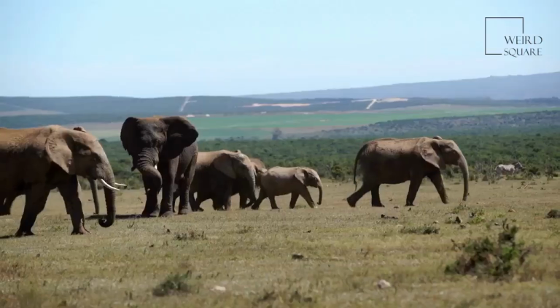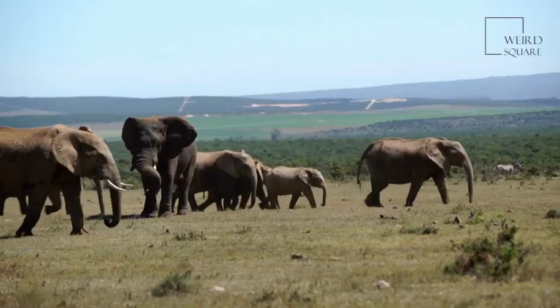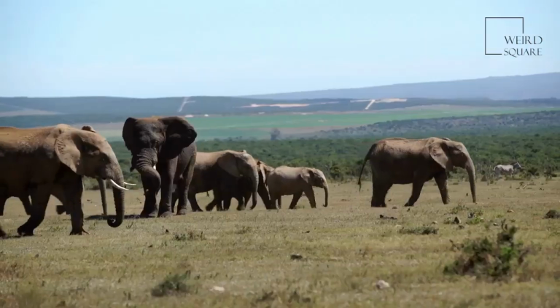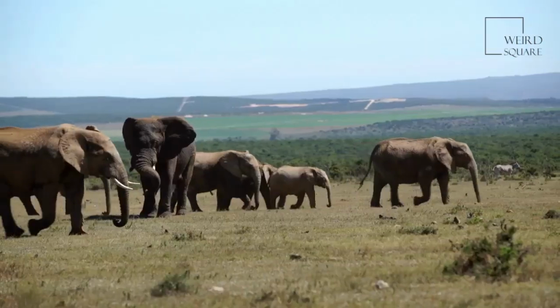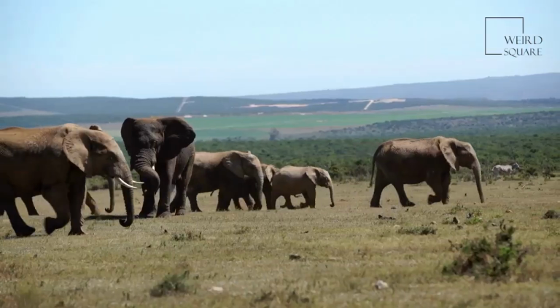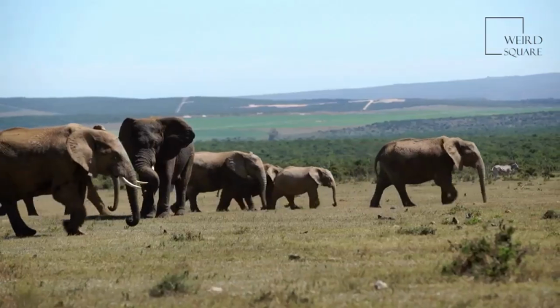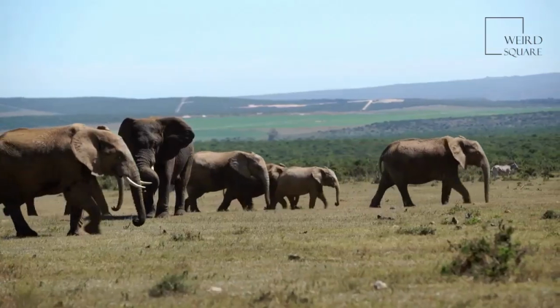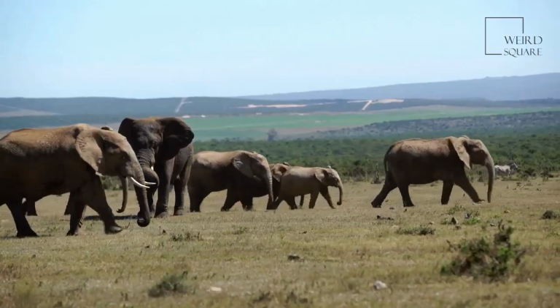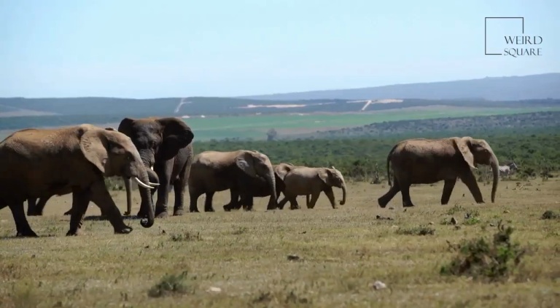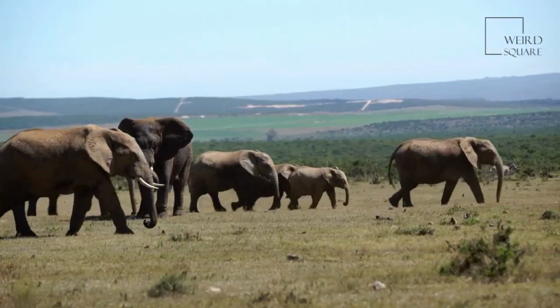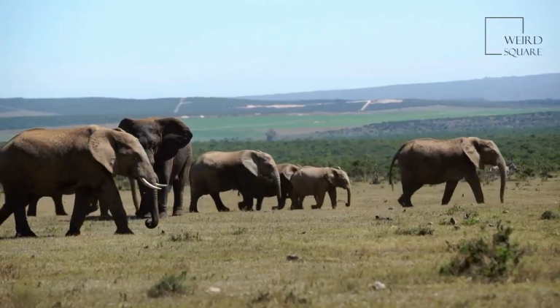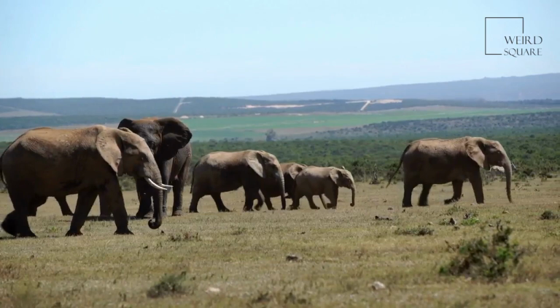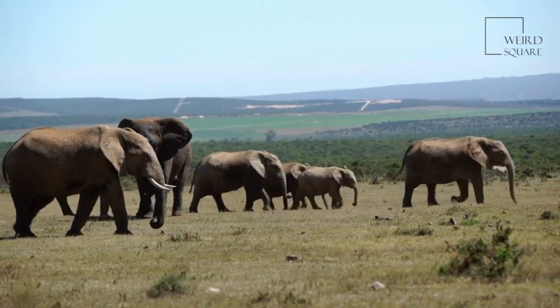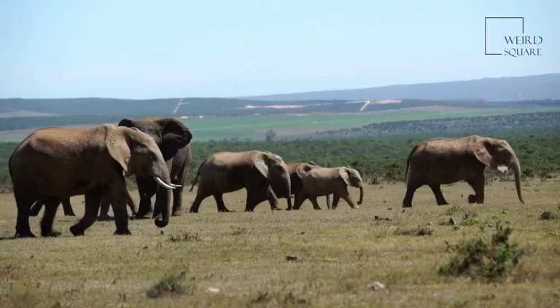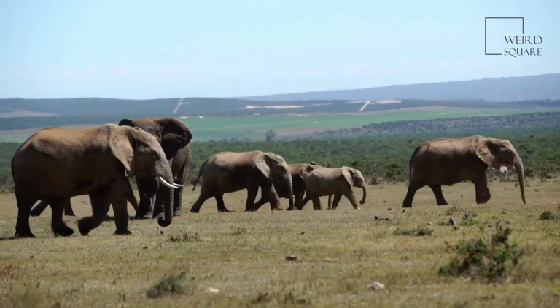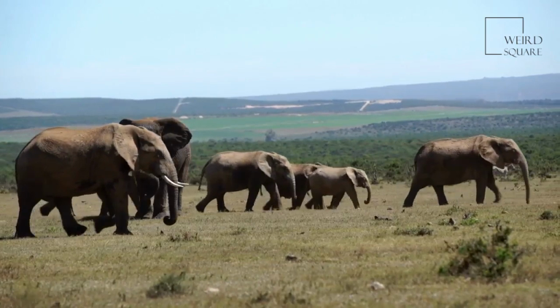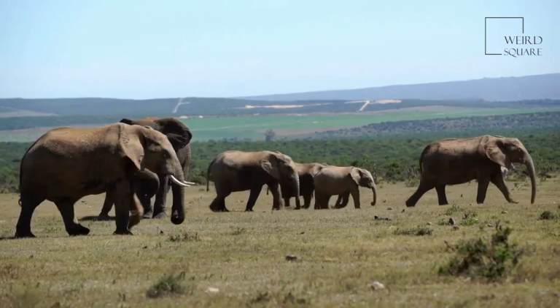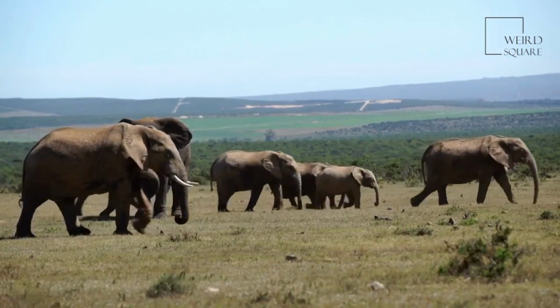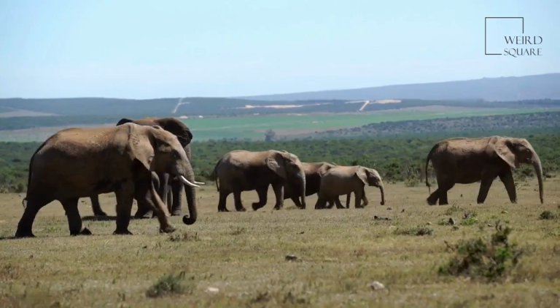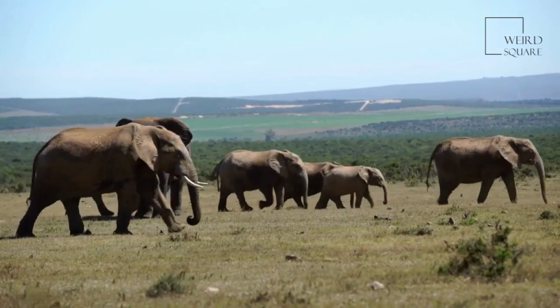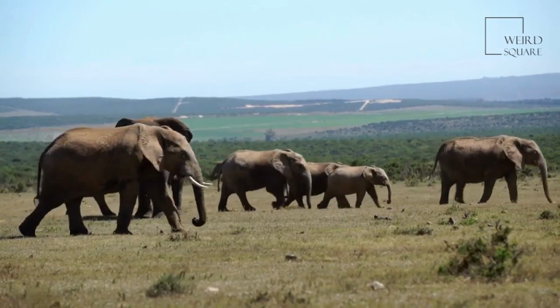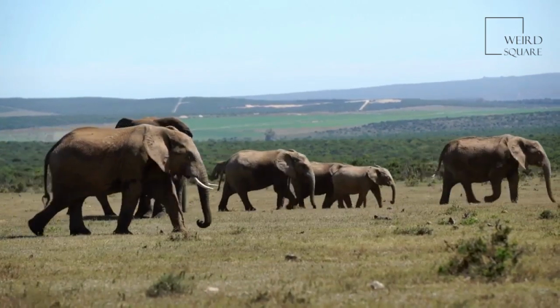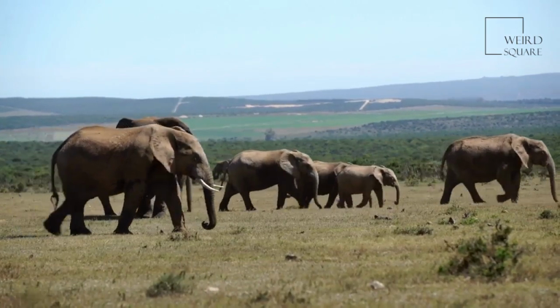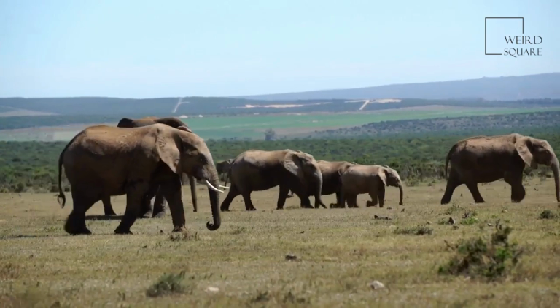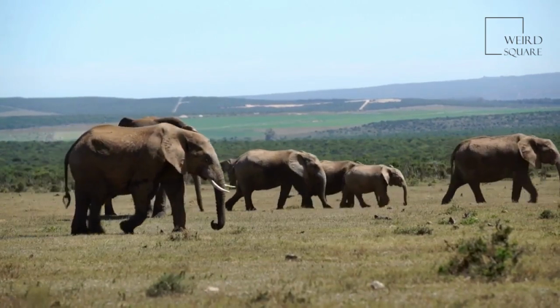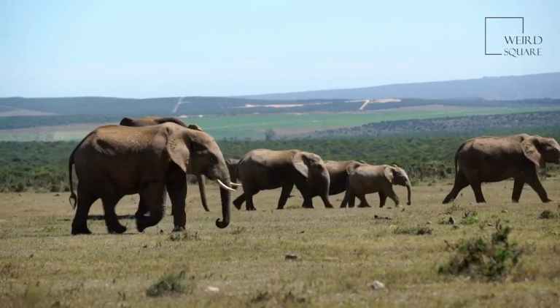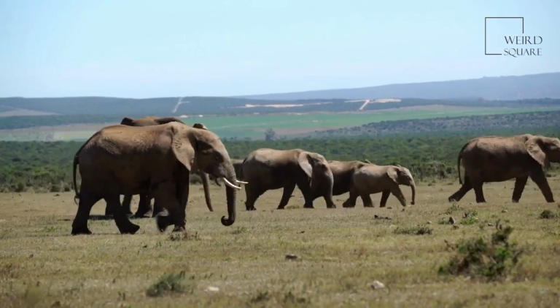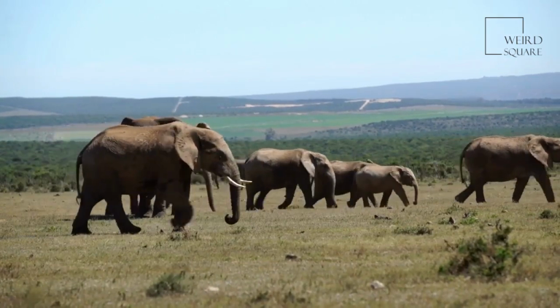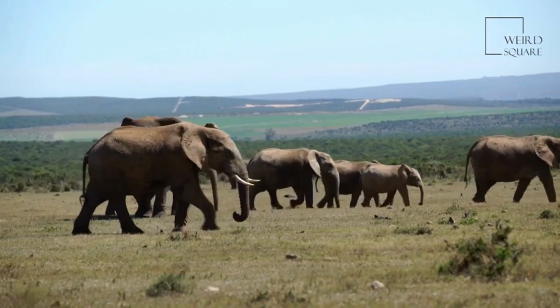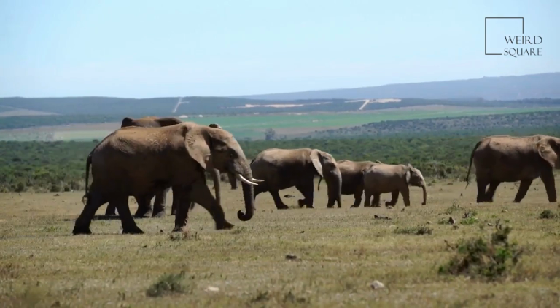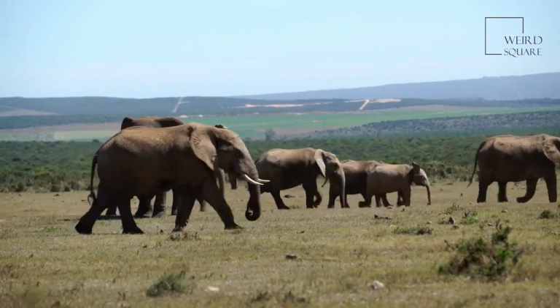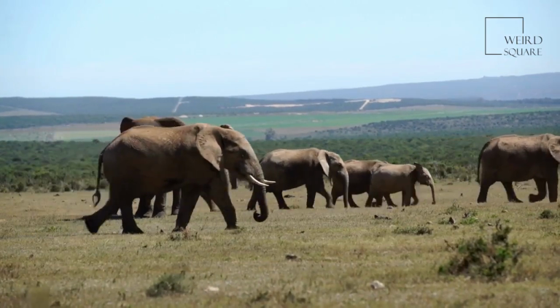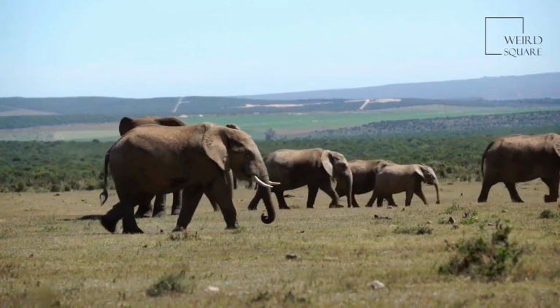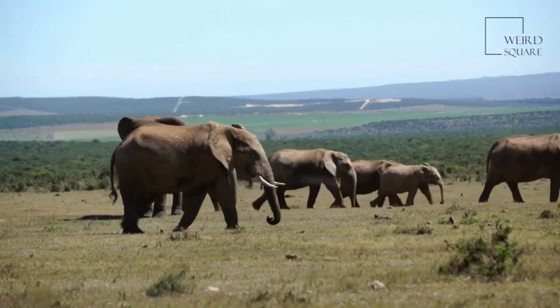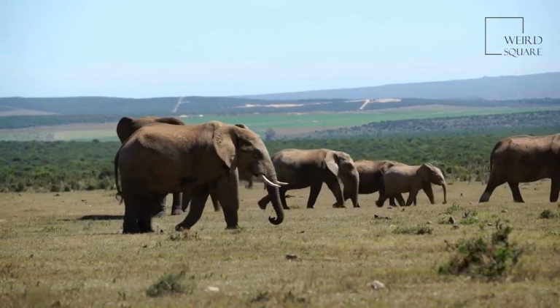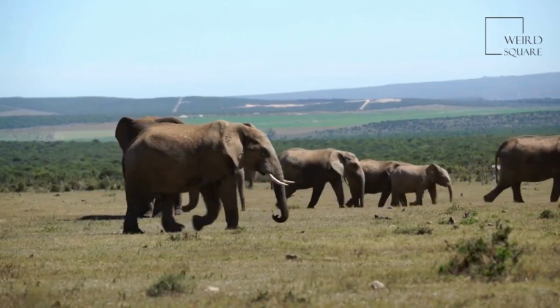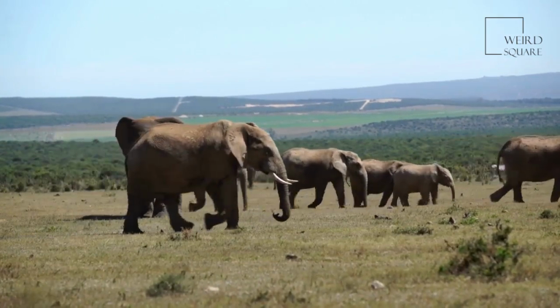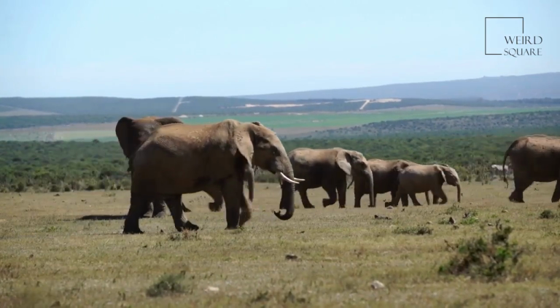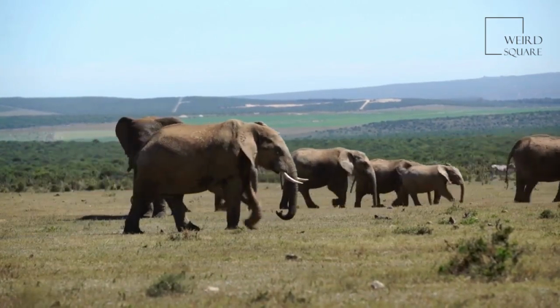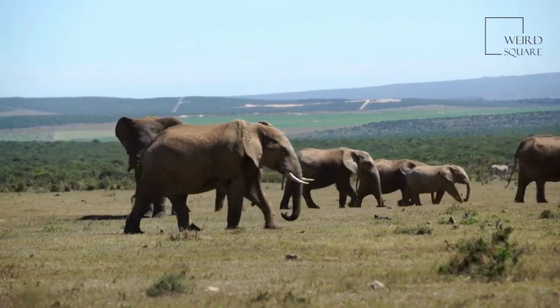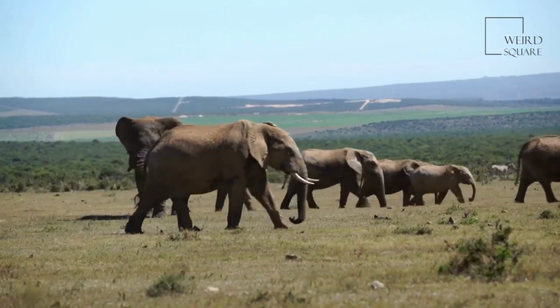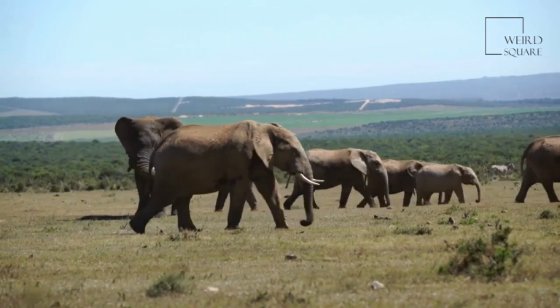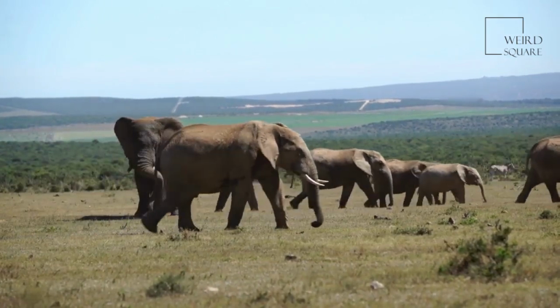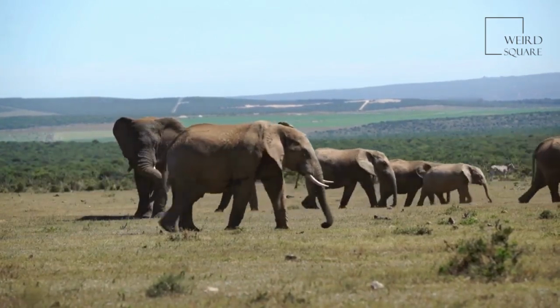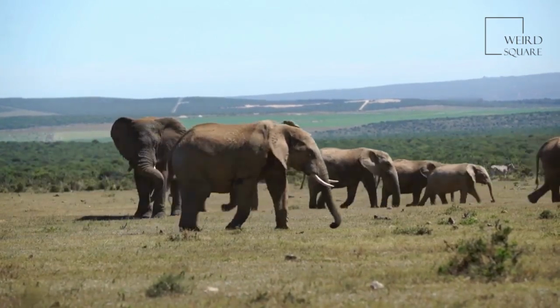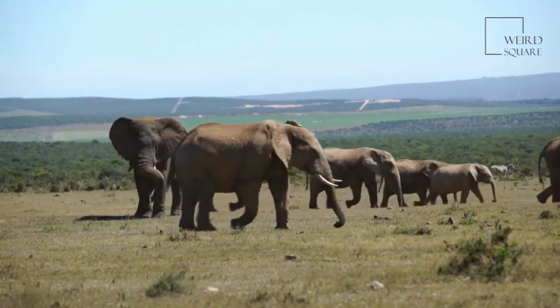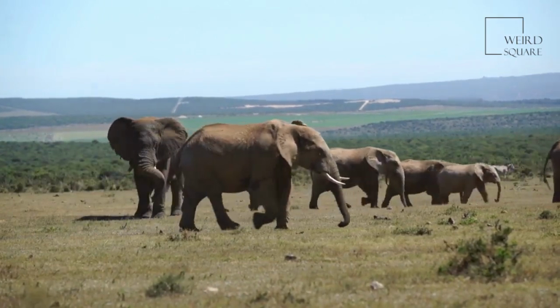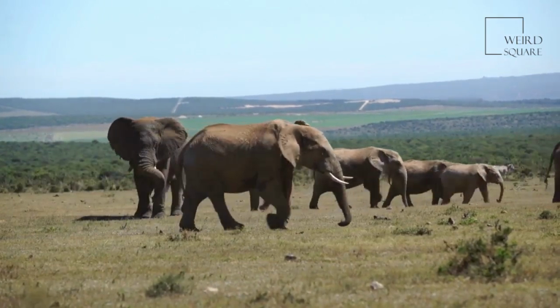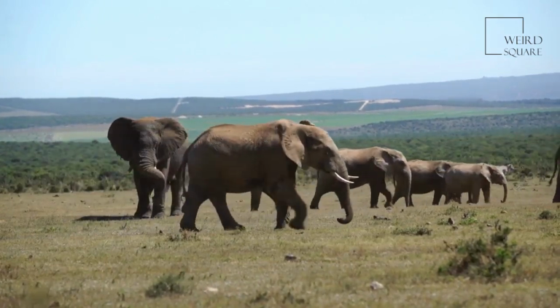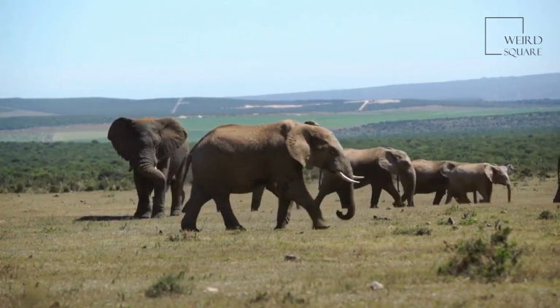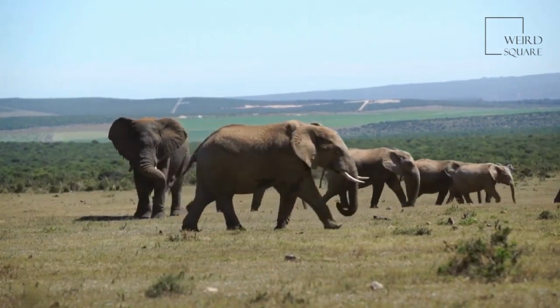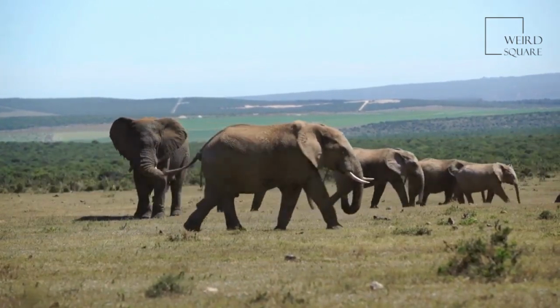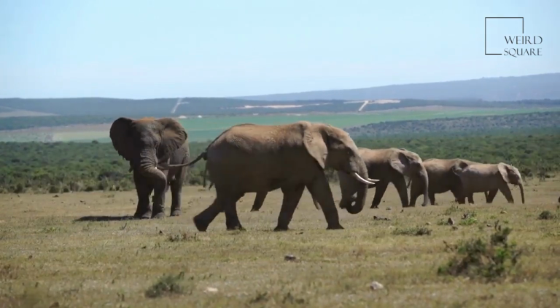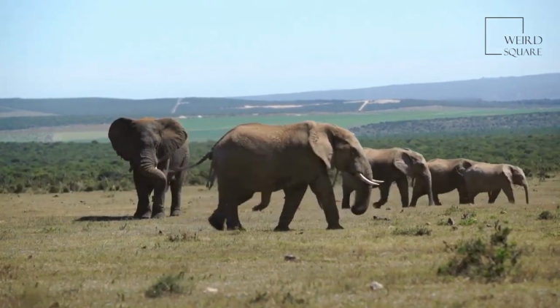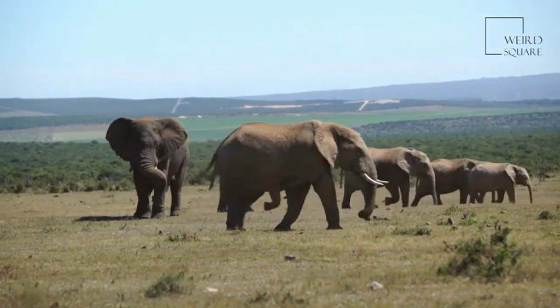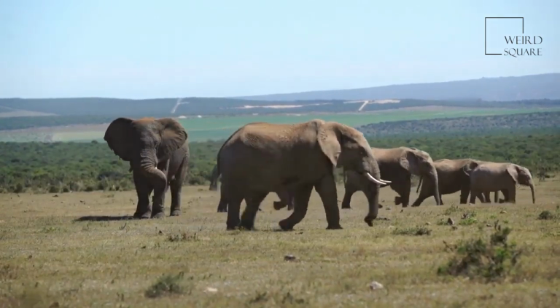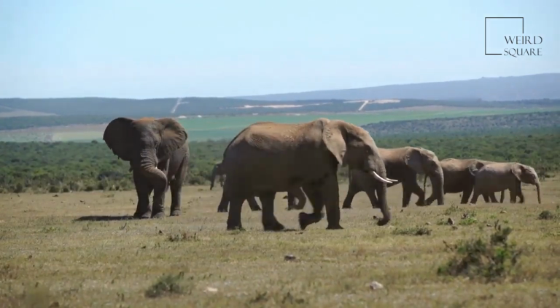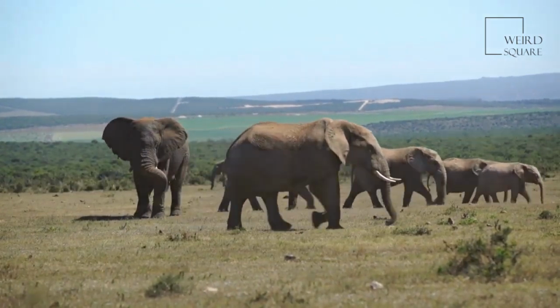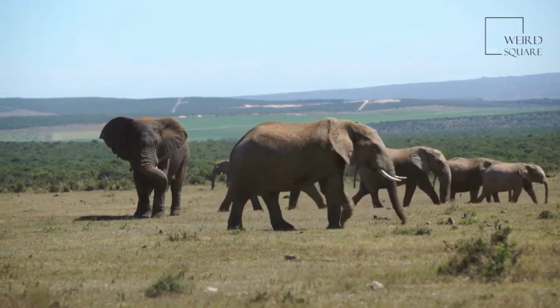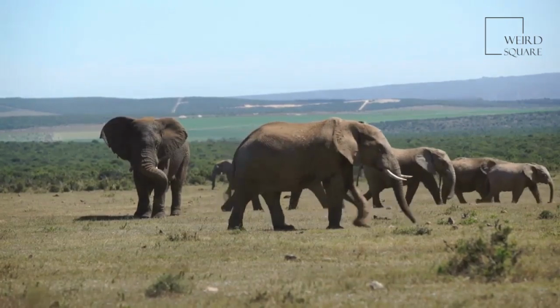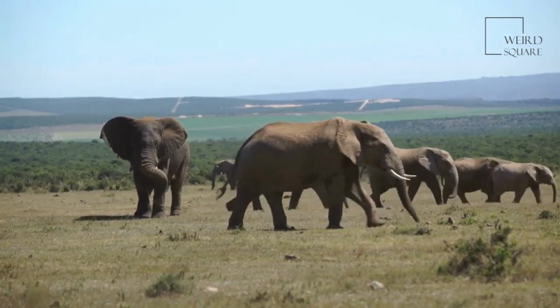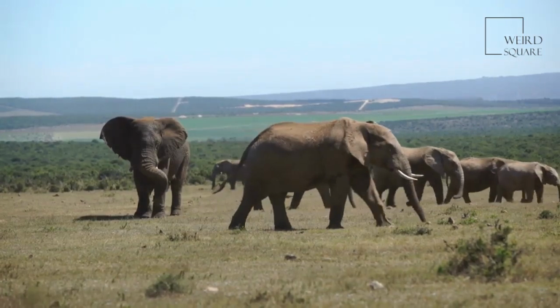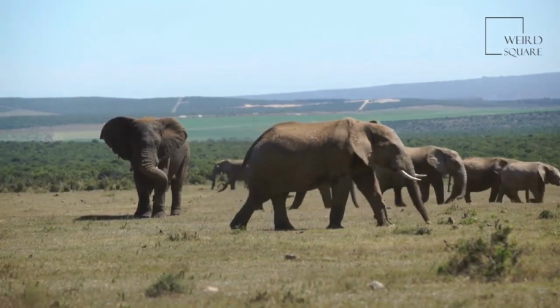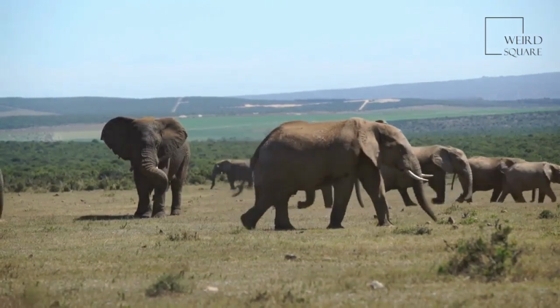African Forest Elephants communicate through a series of low-frequency calls which they are able to detect from a few kilometers away.